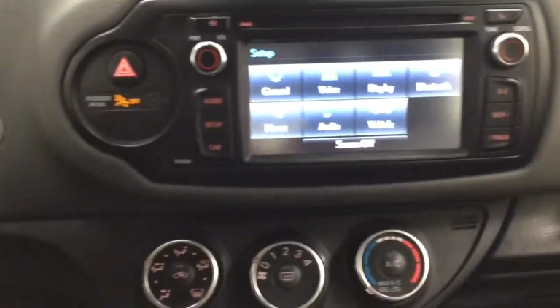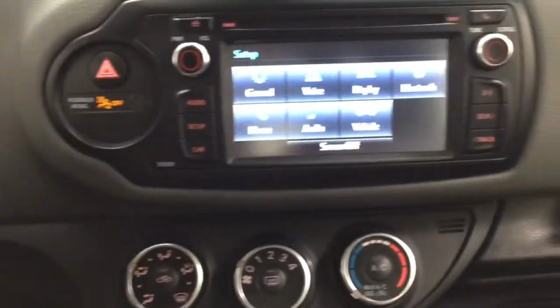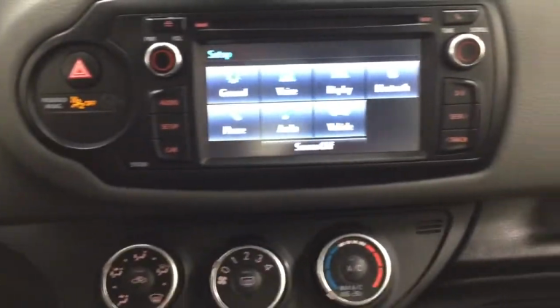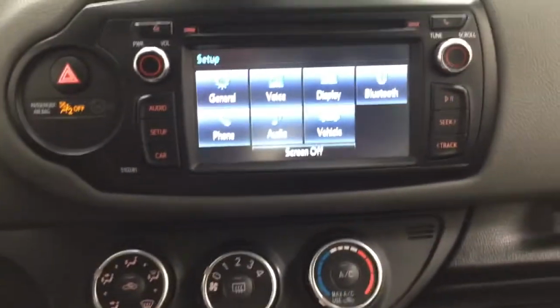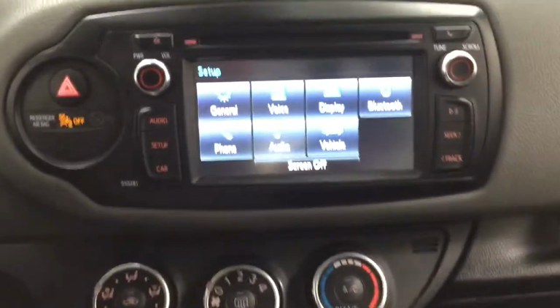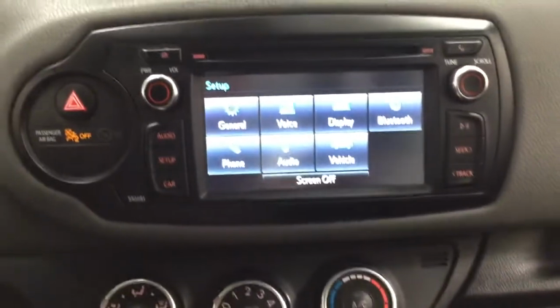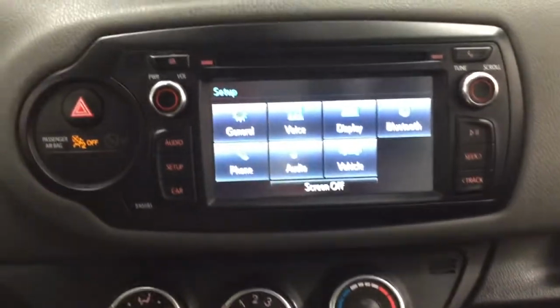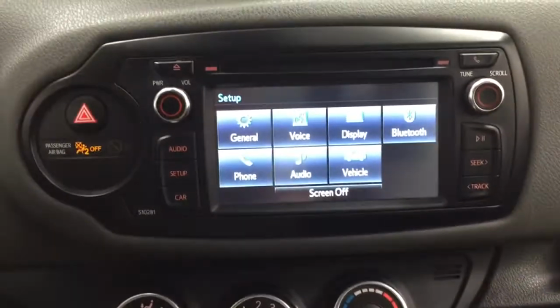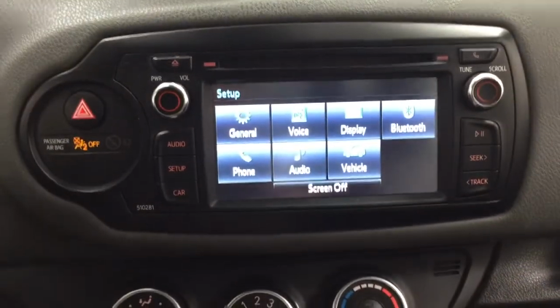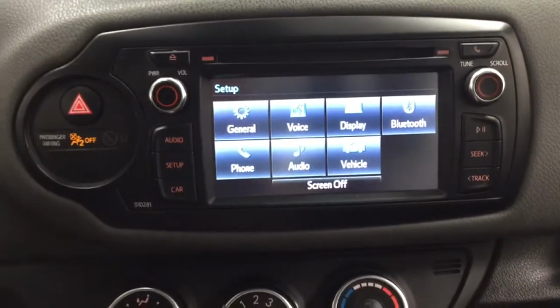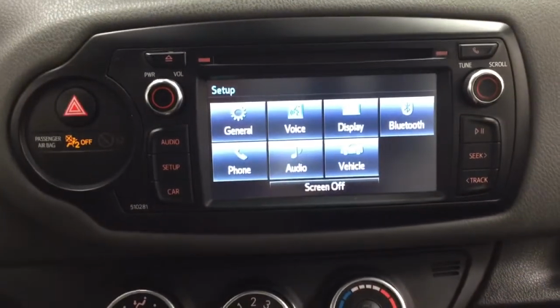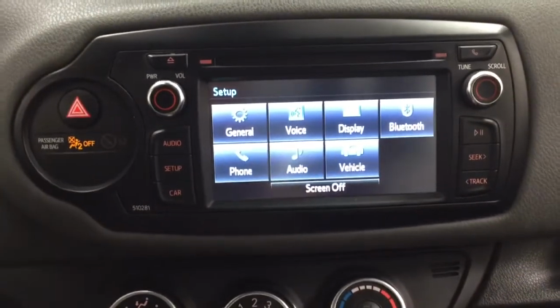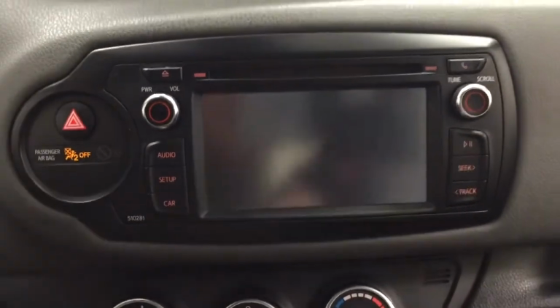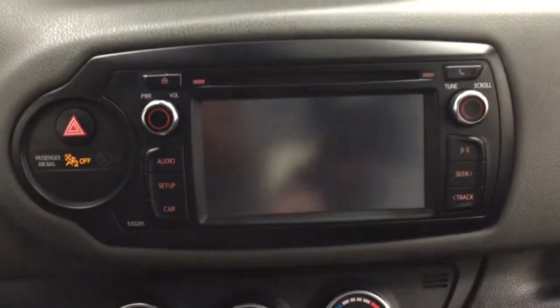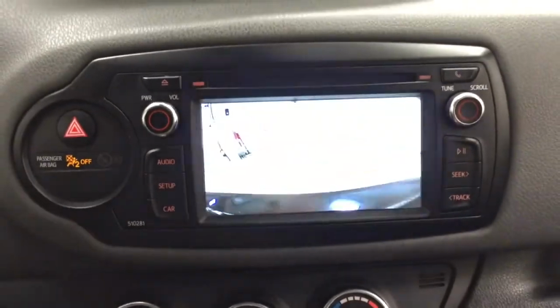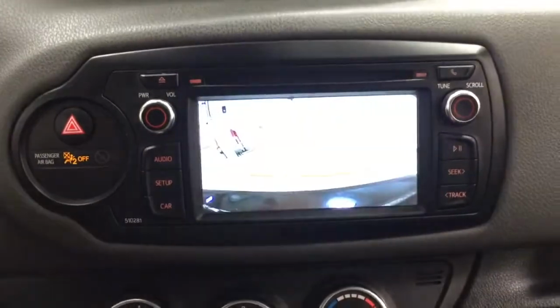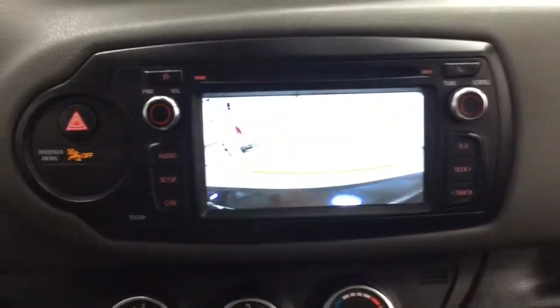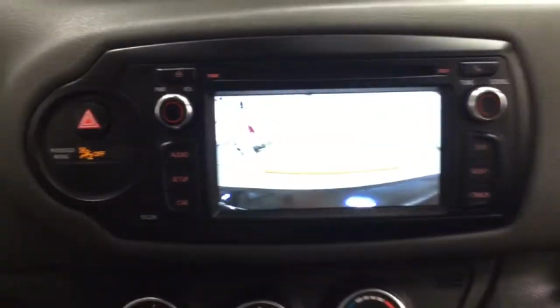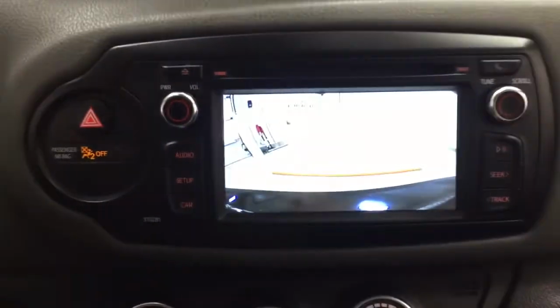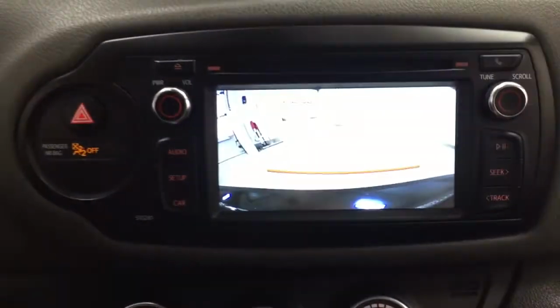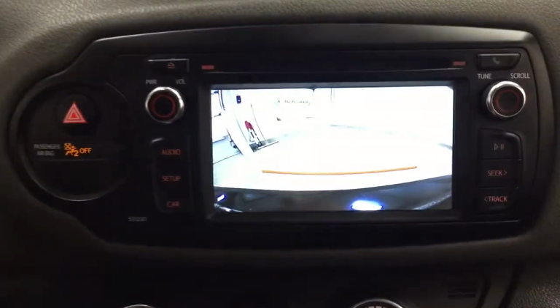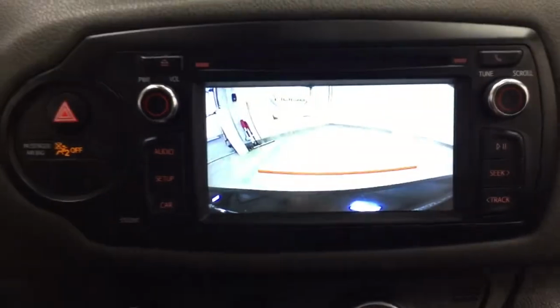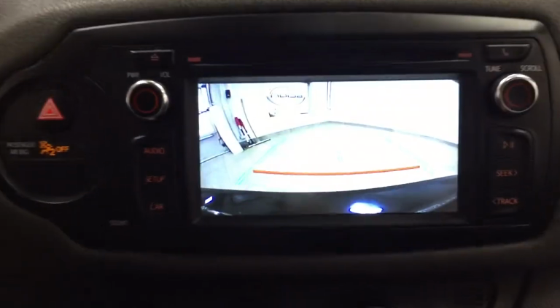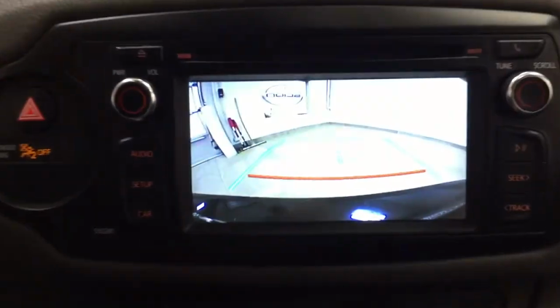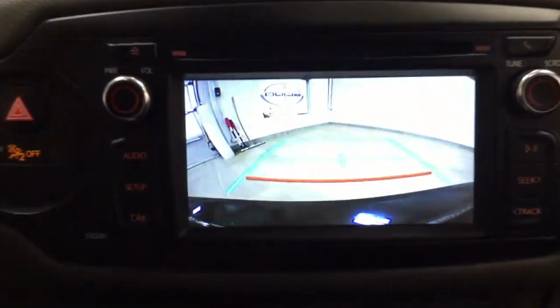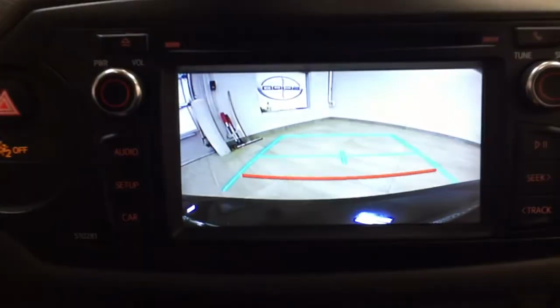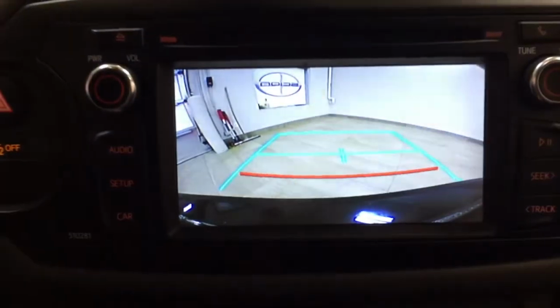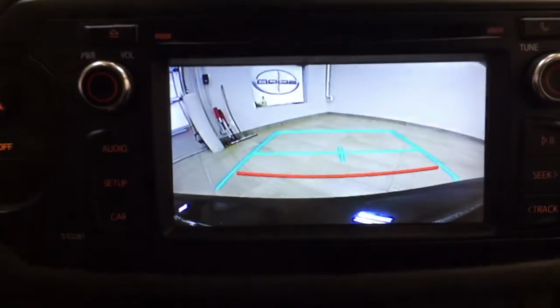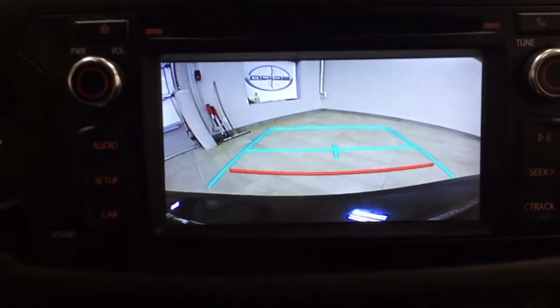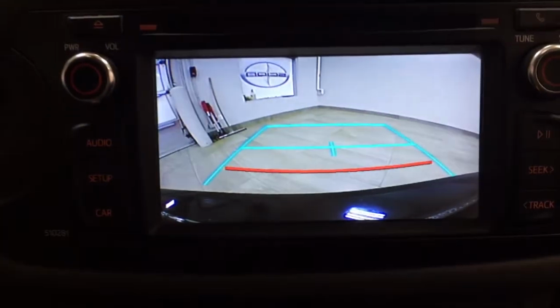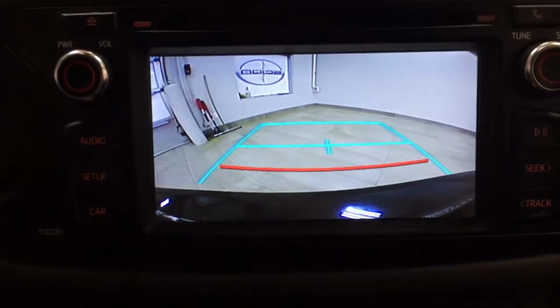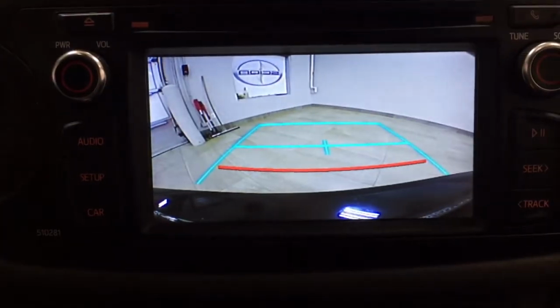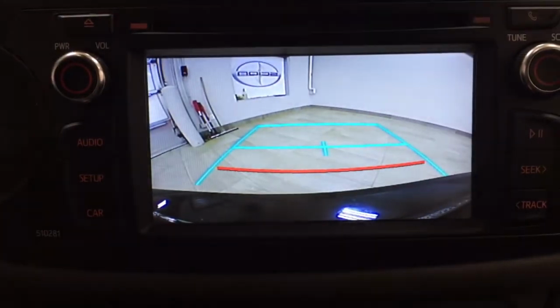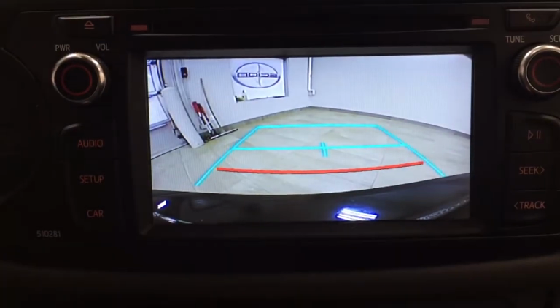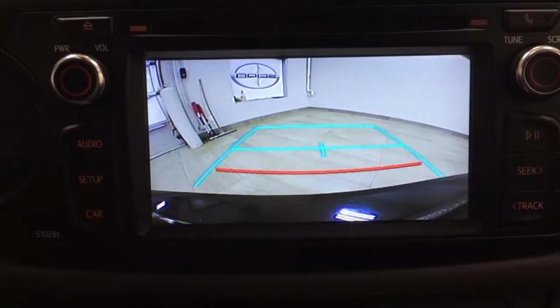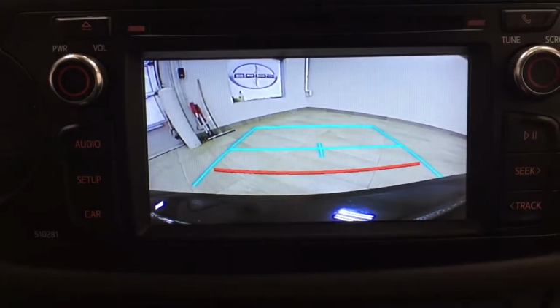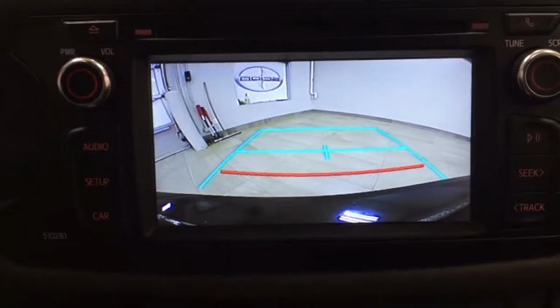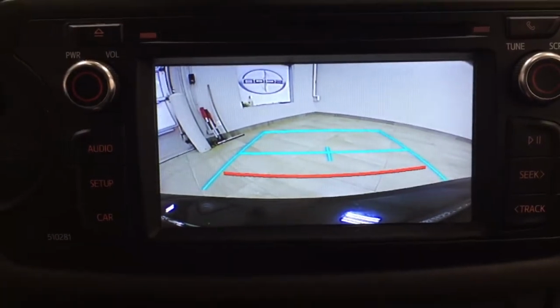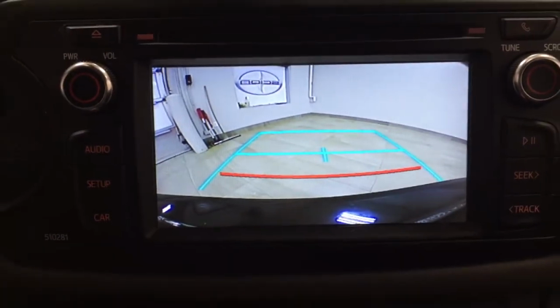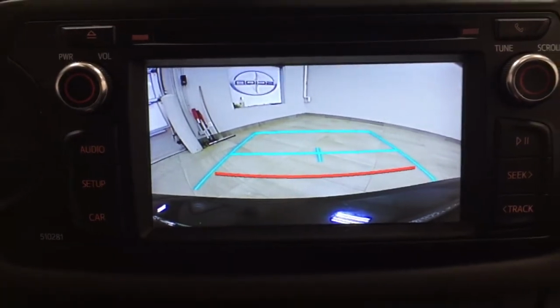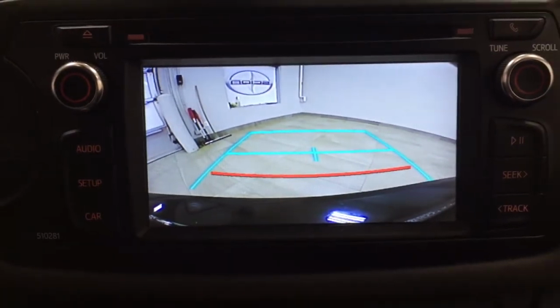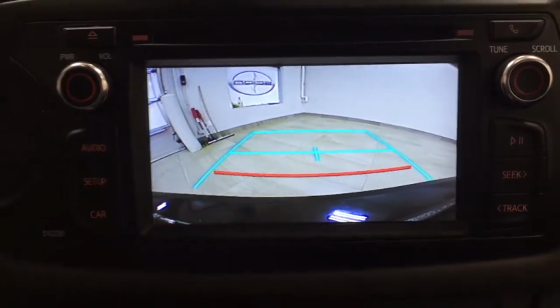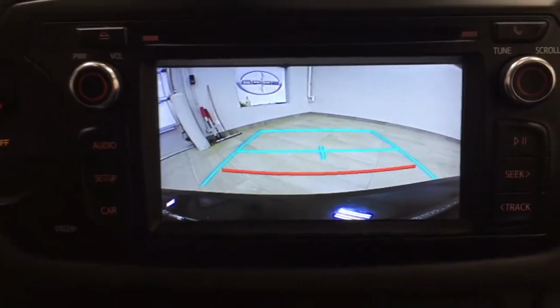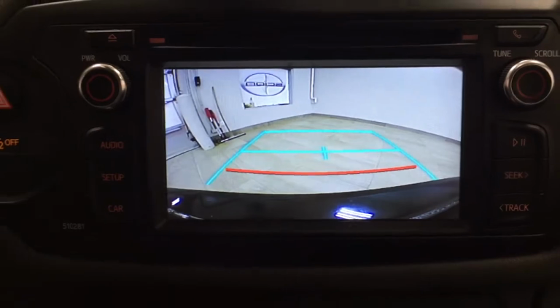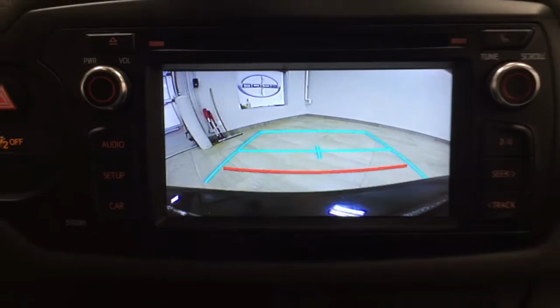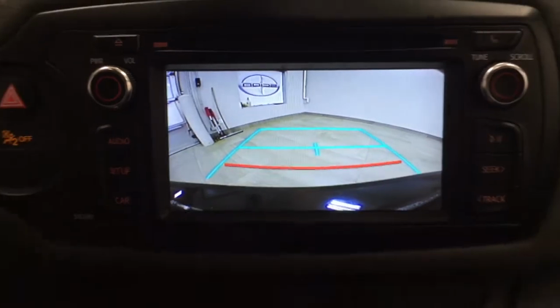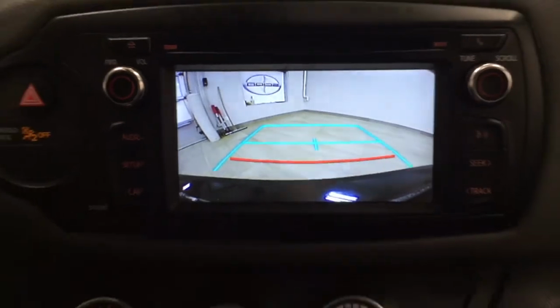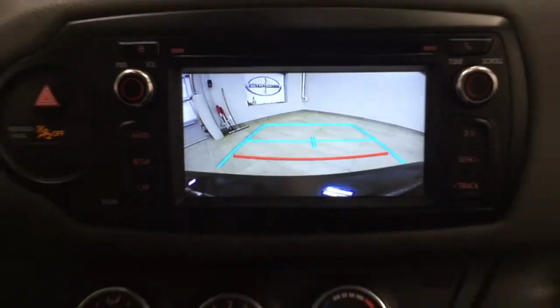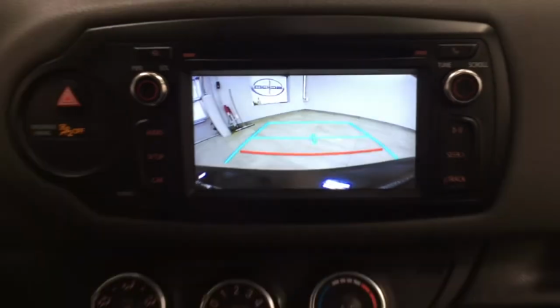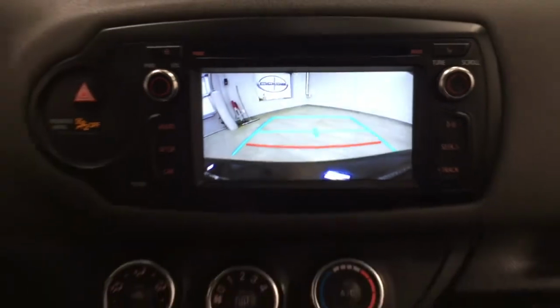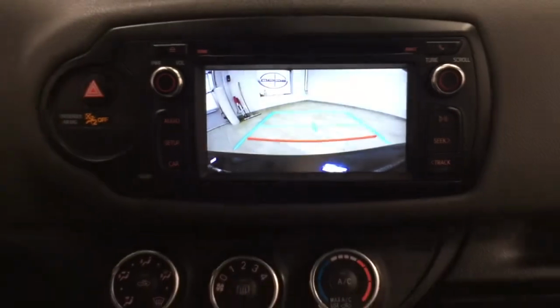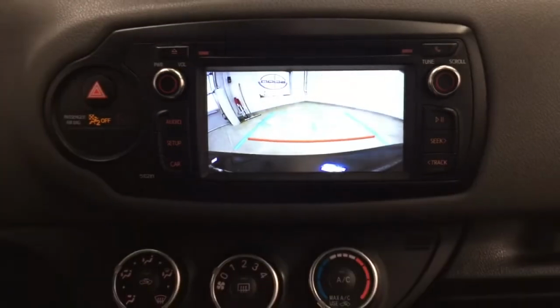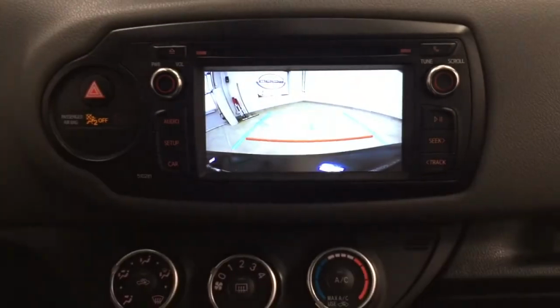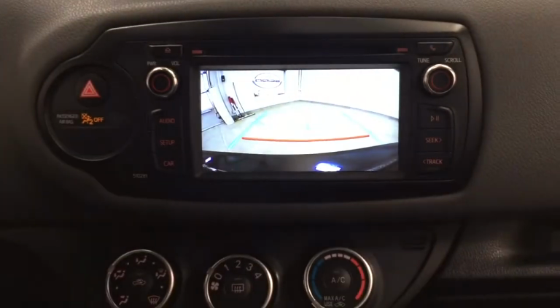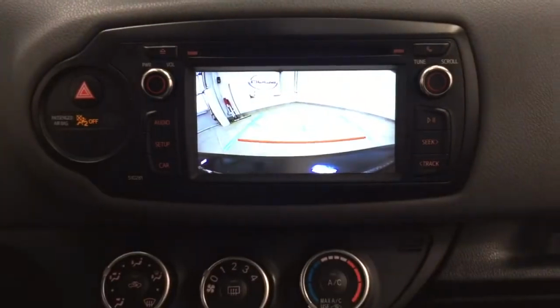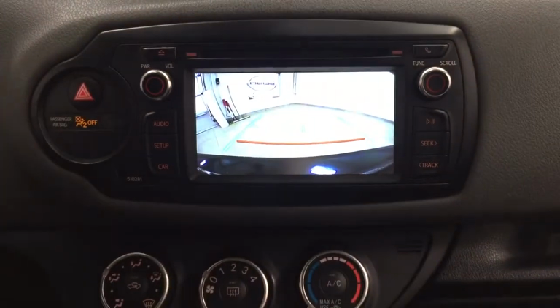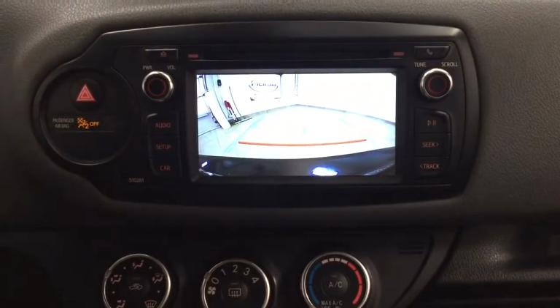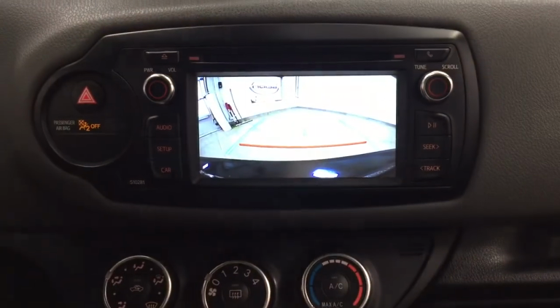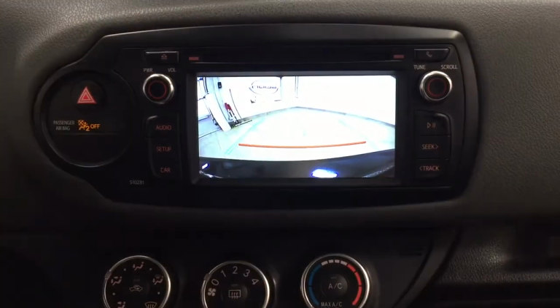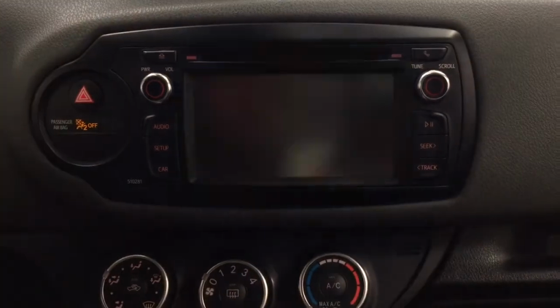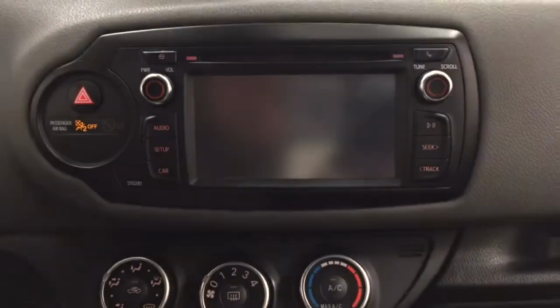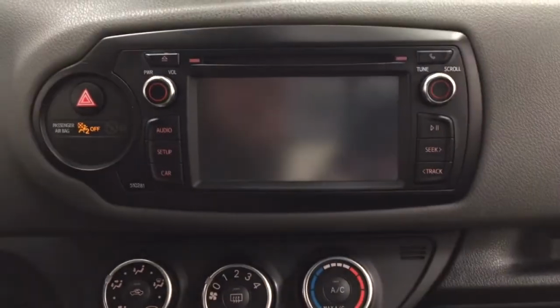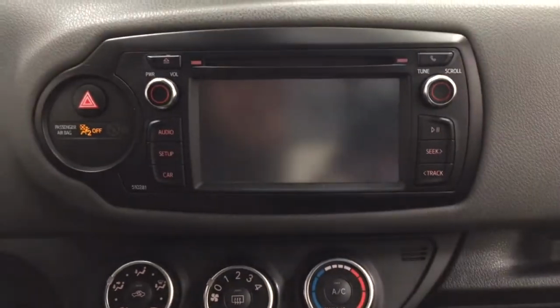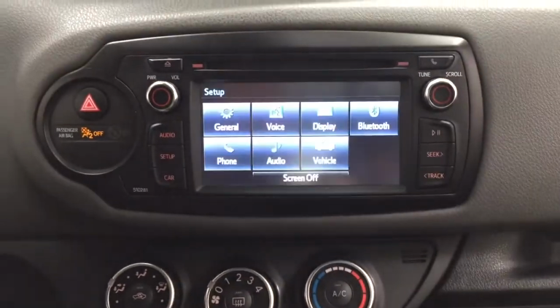Taking a look at the backup camera, as you can see you have those nice guiding lines that make things much easier for you when you back into a stall.